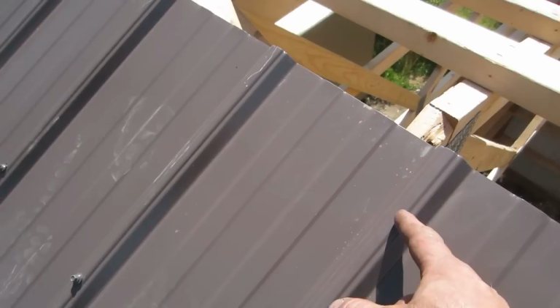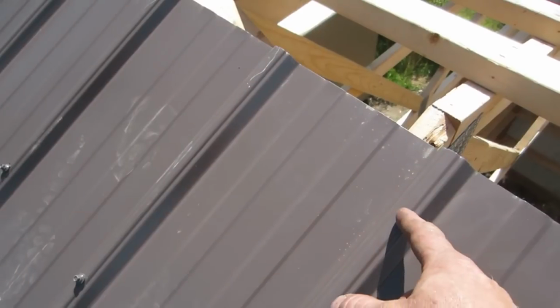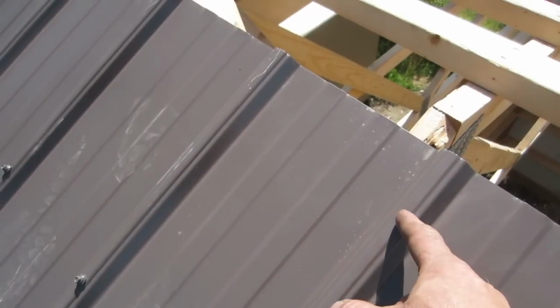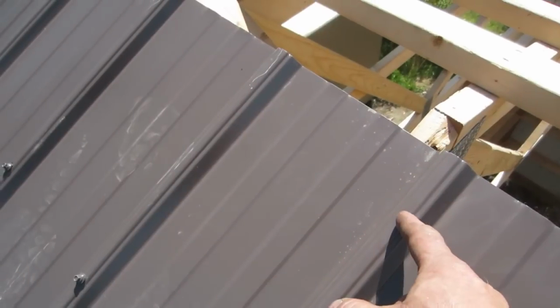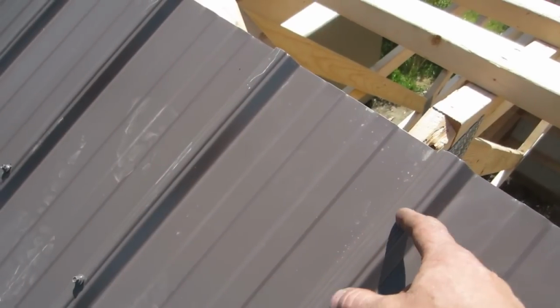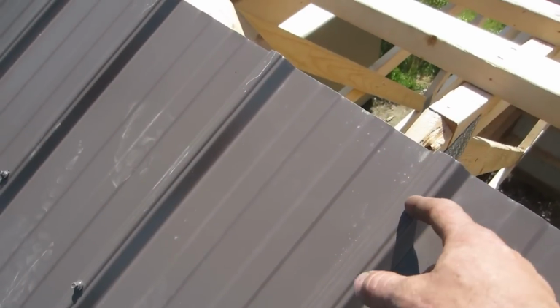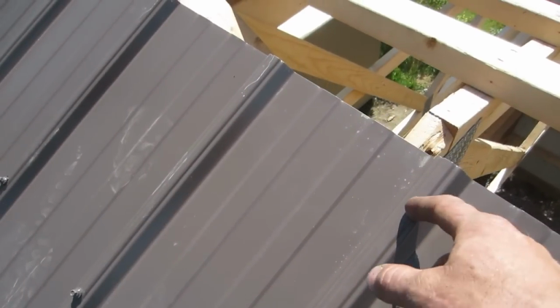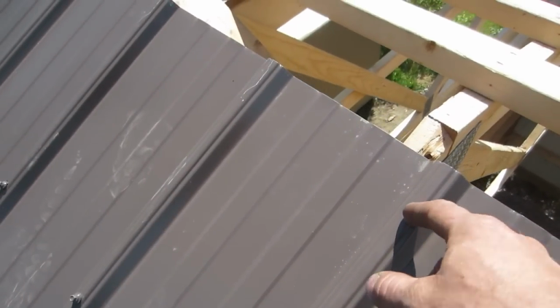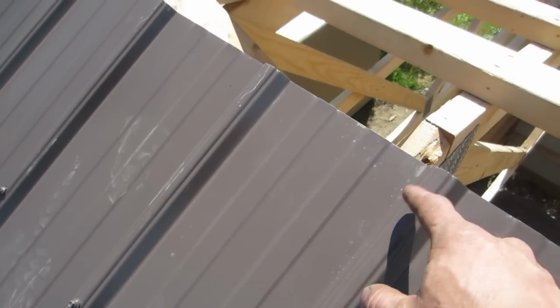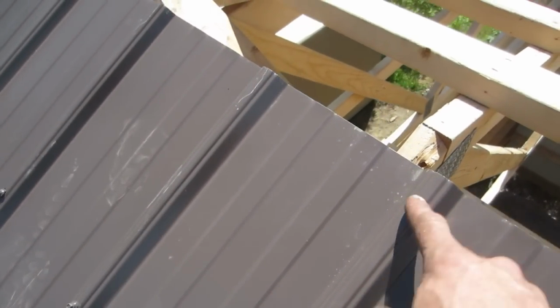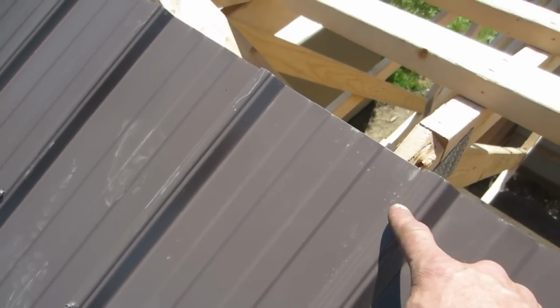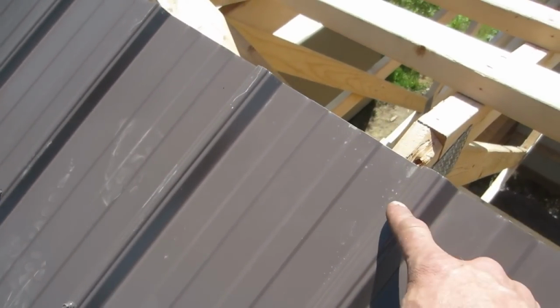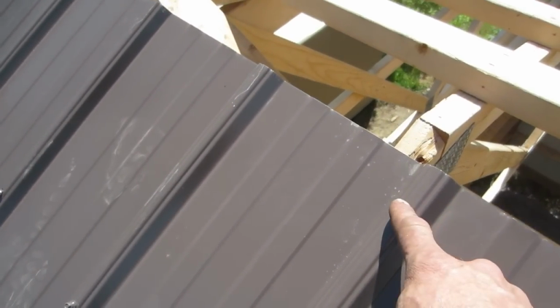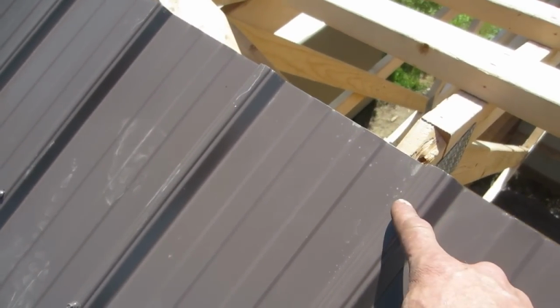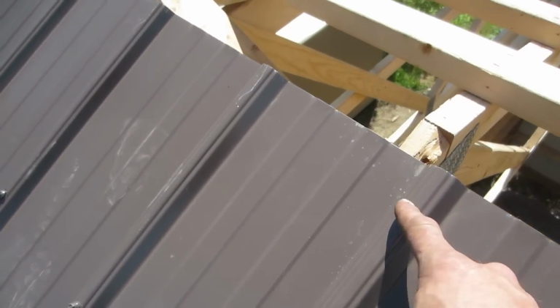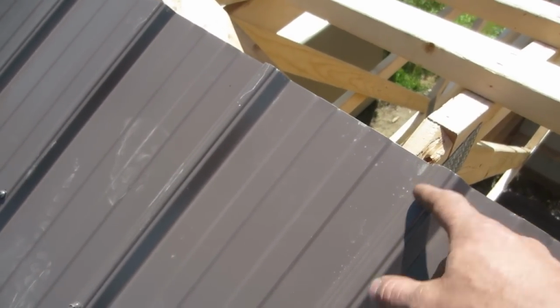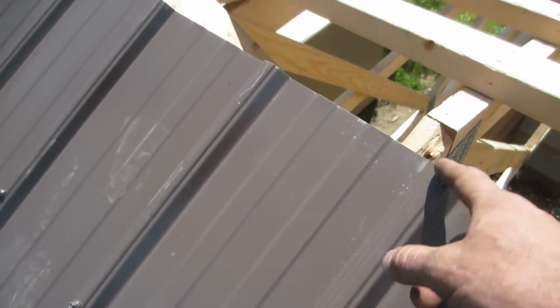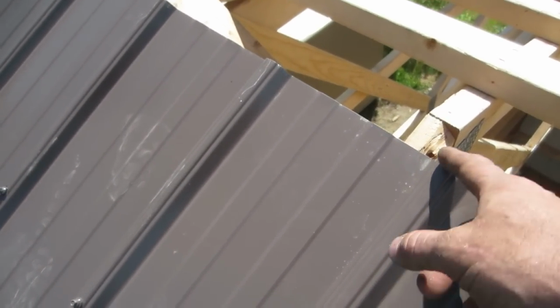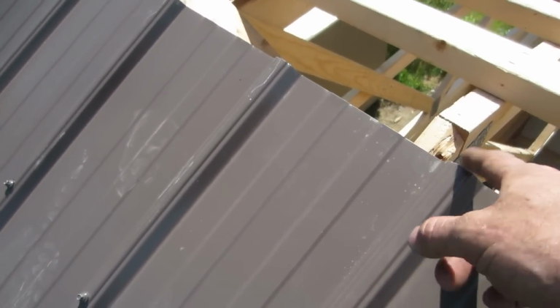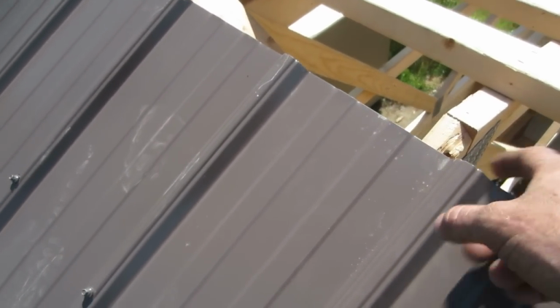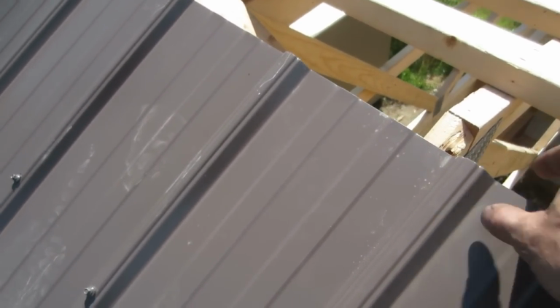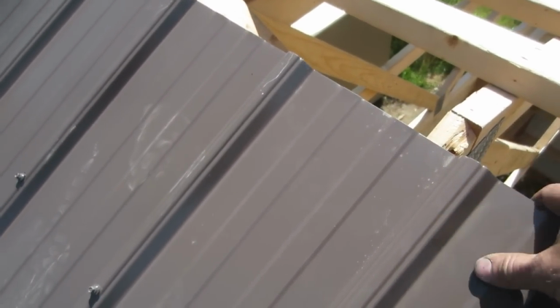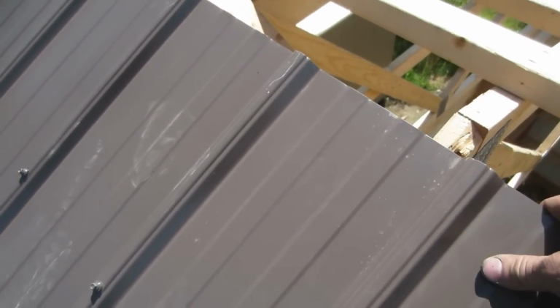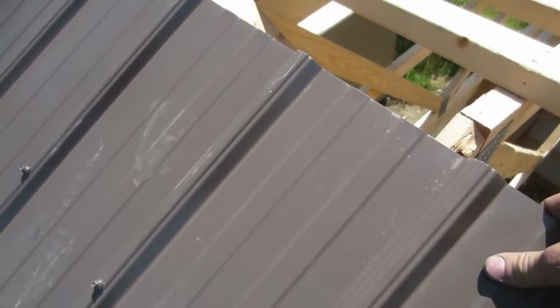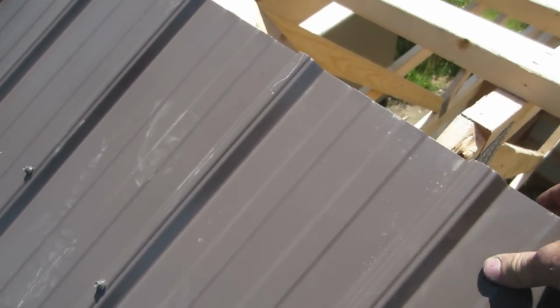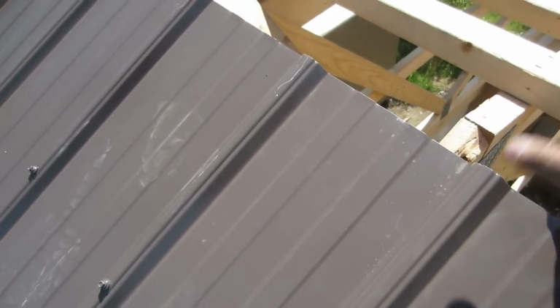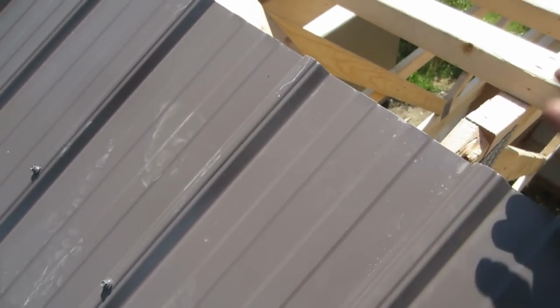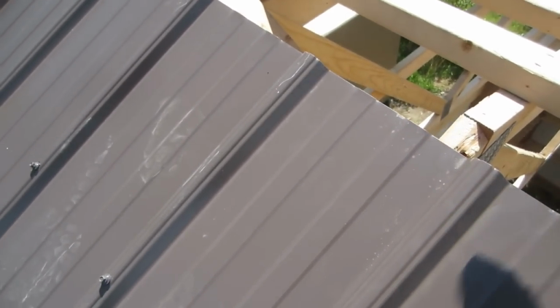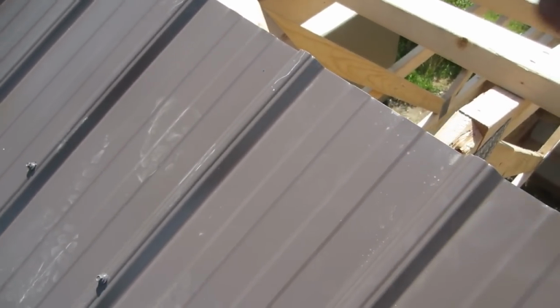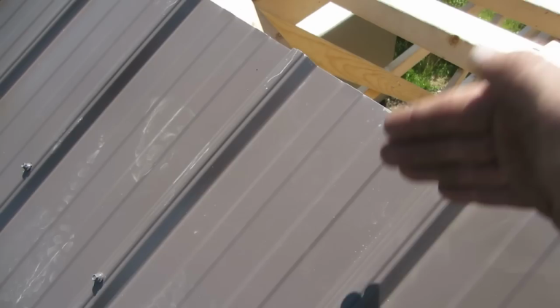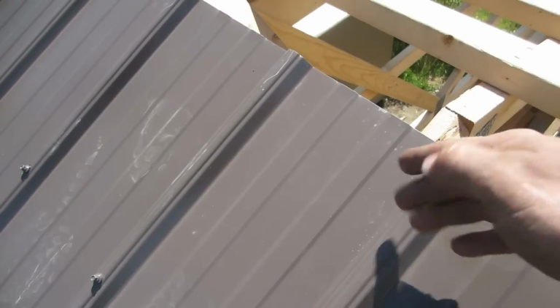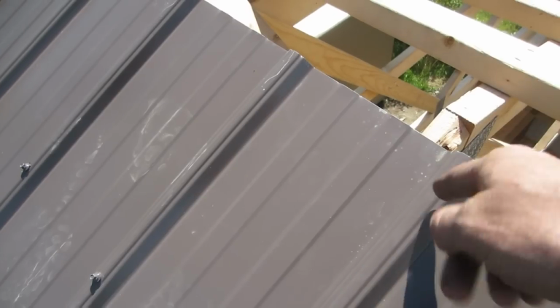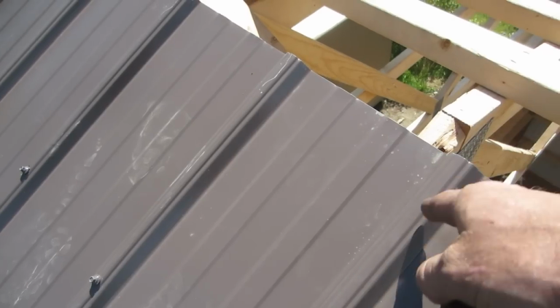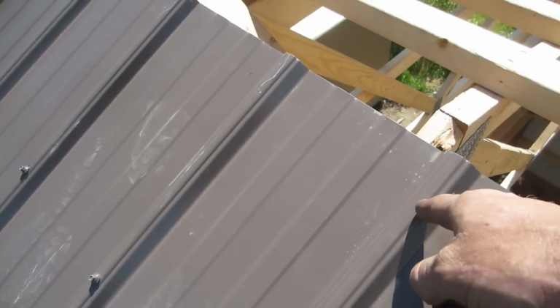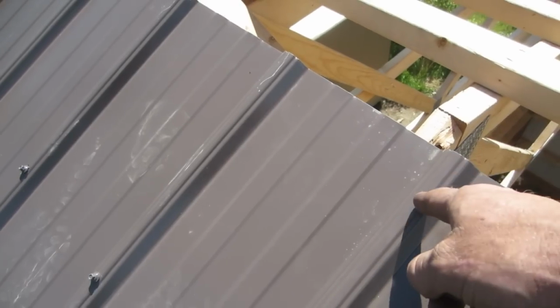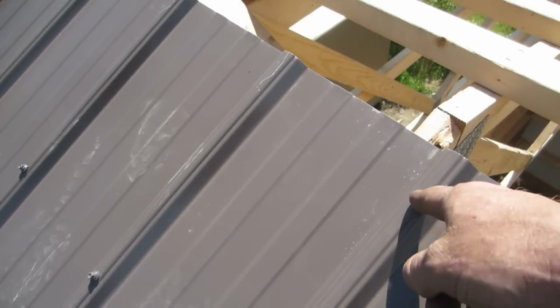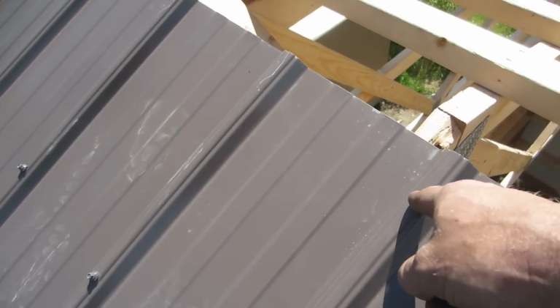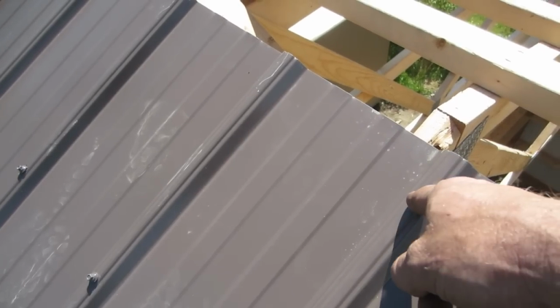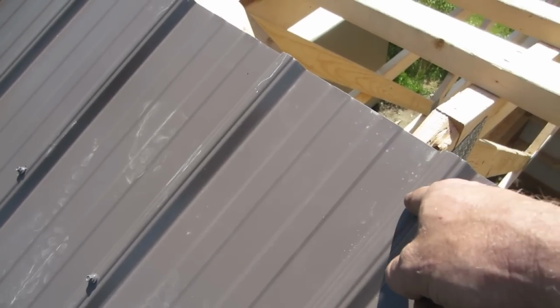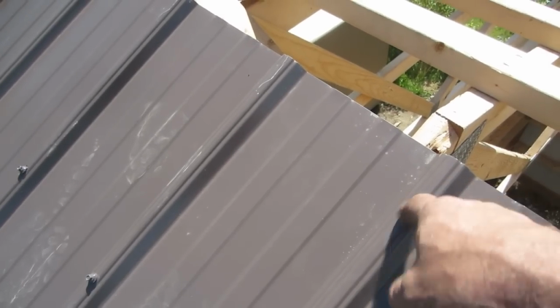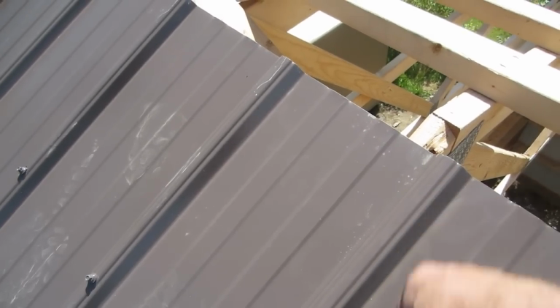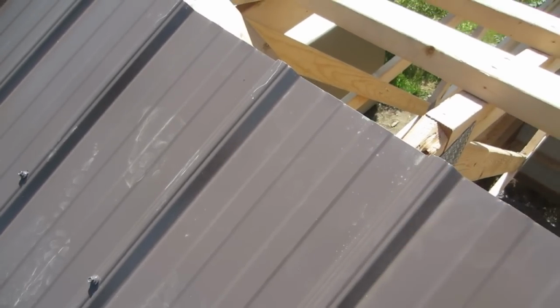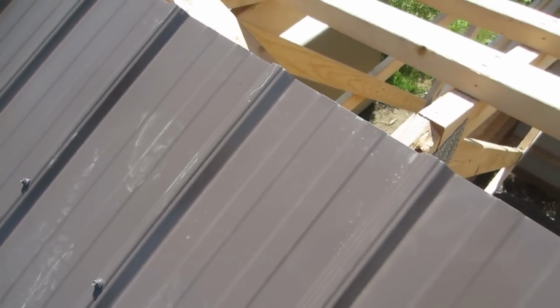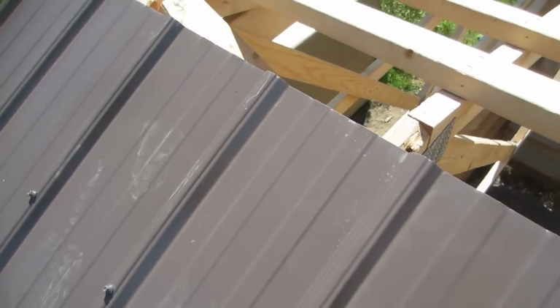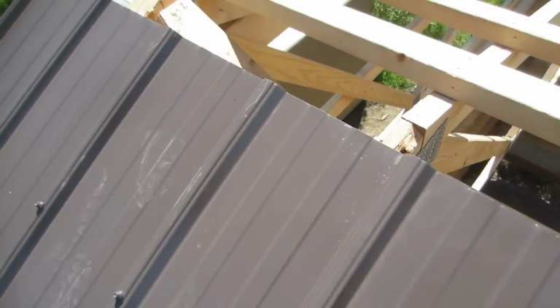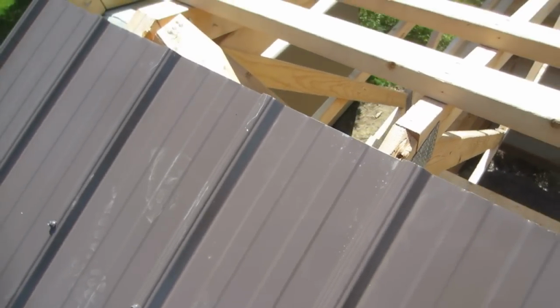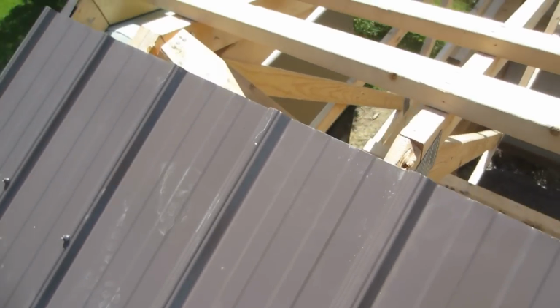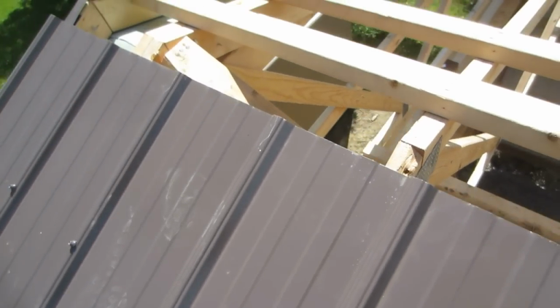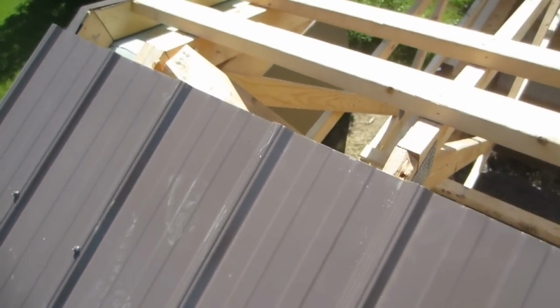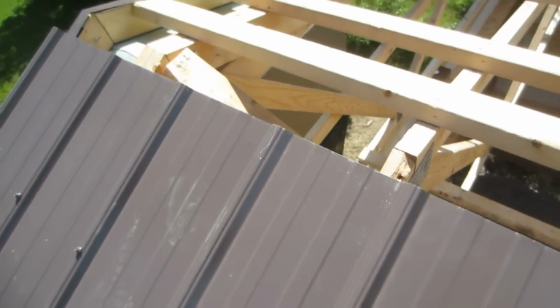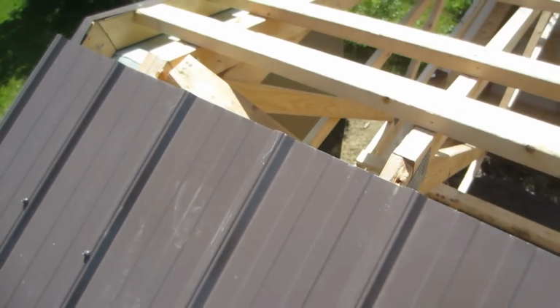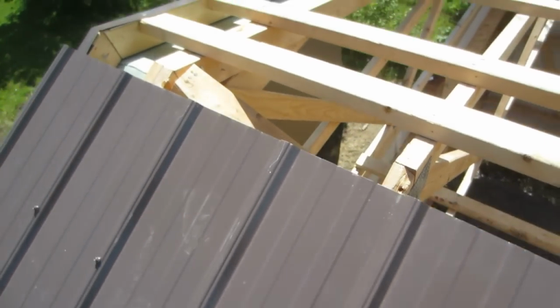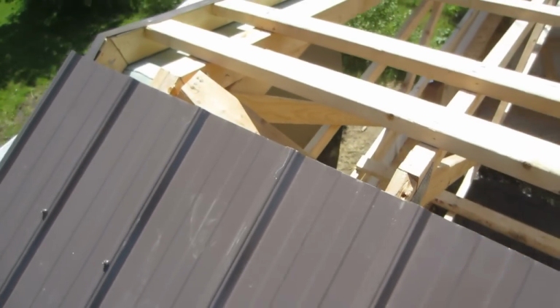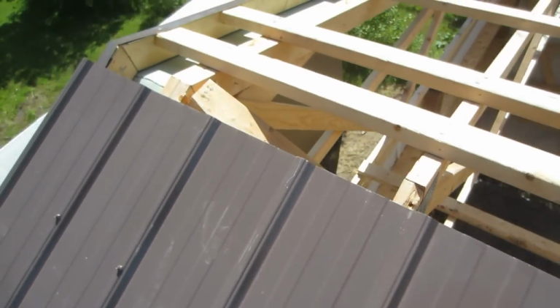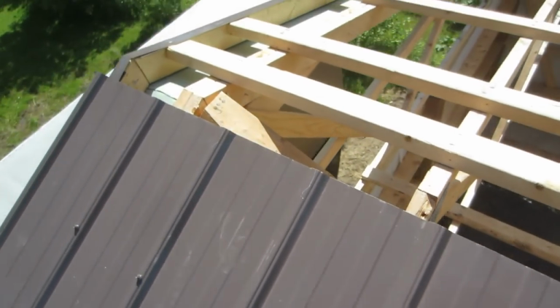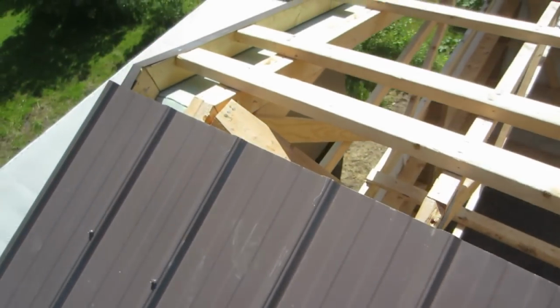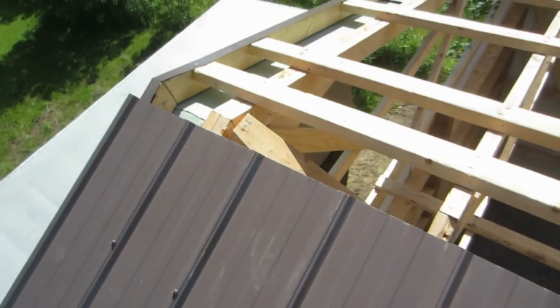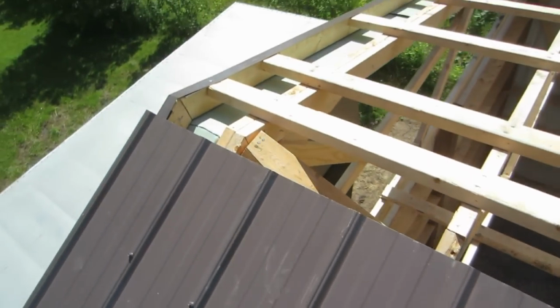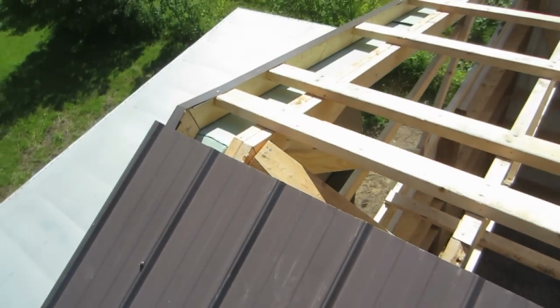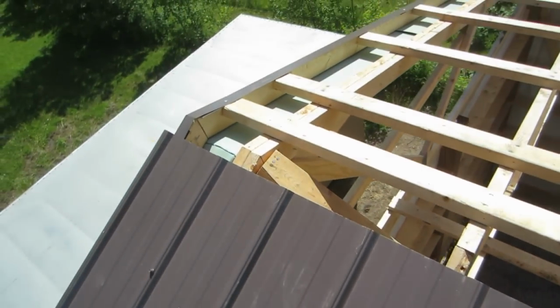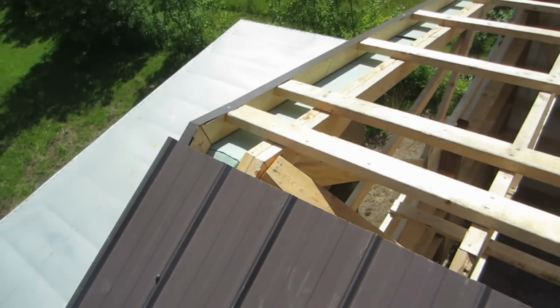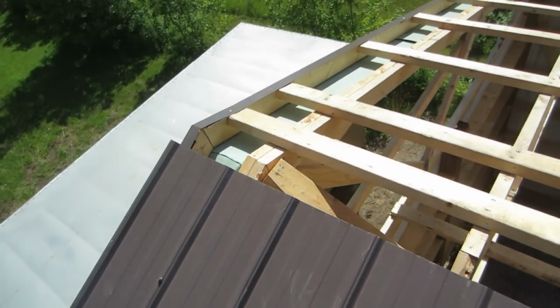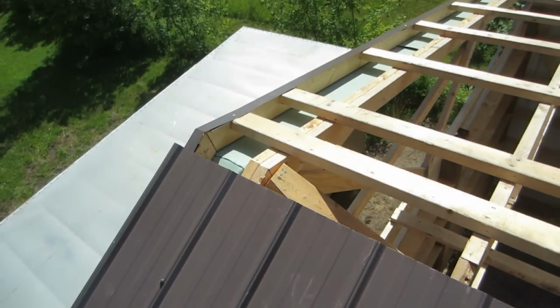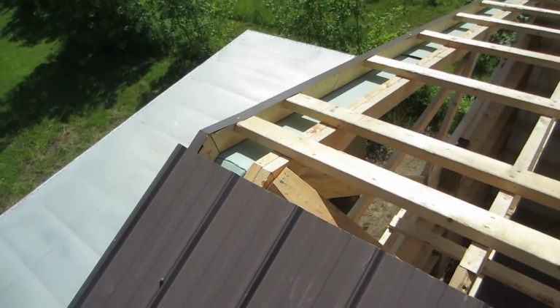We don't drill the top row because we put the ridge cap on and then poke through, because those holes never seem to line up.